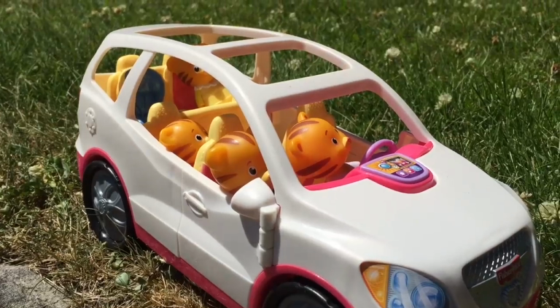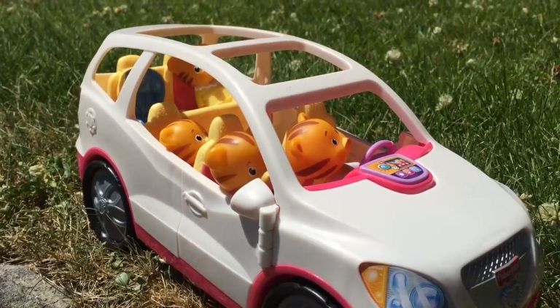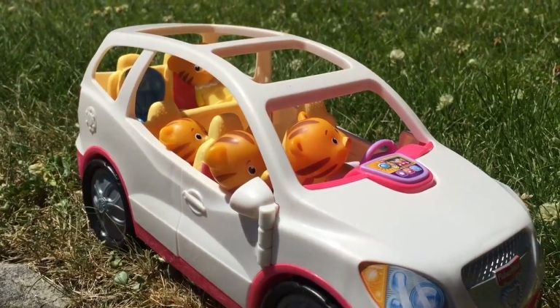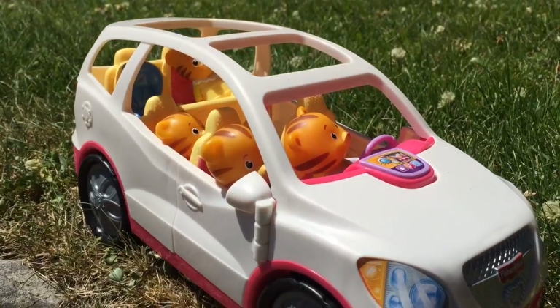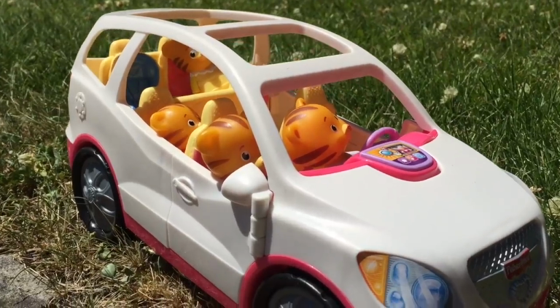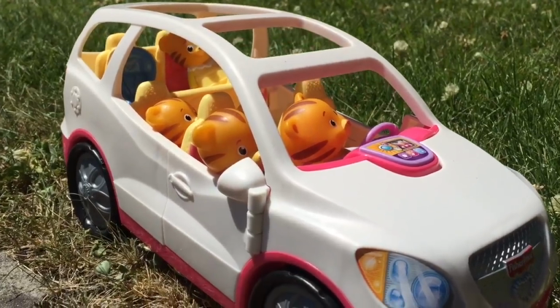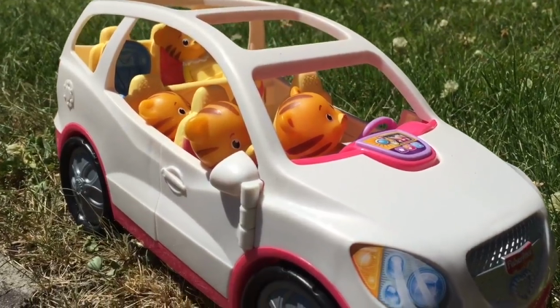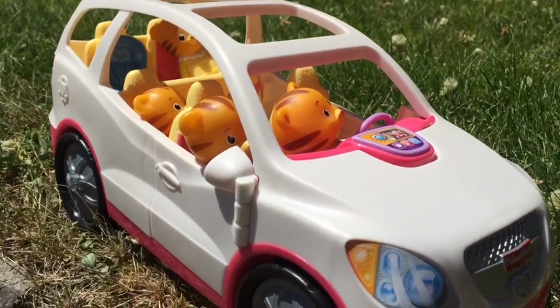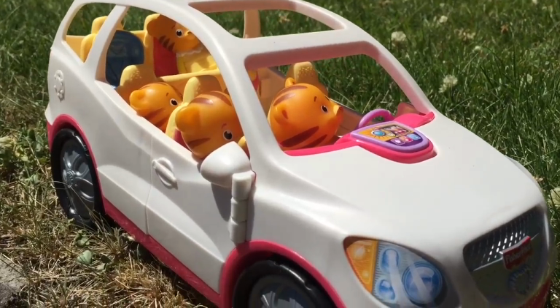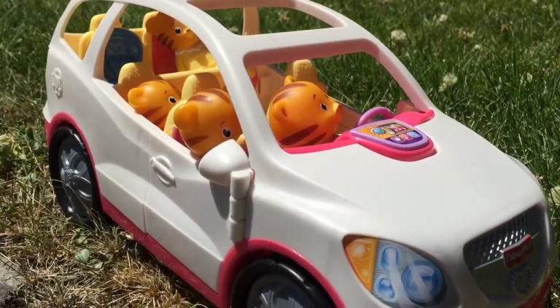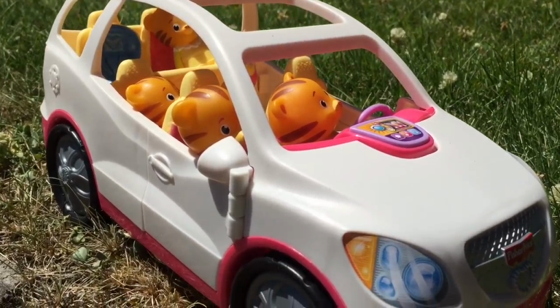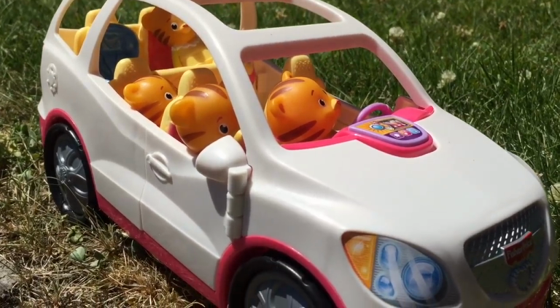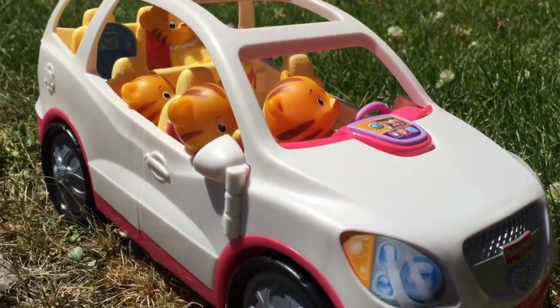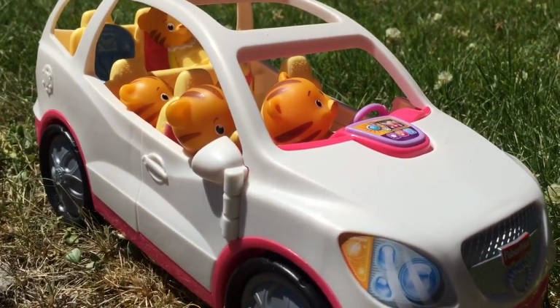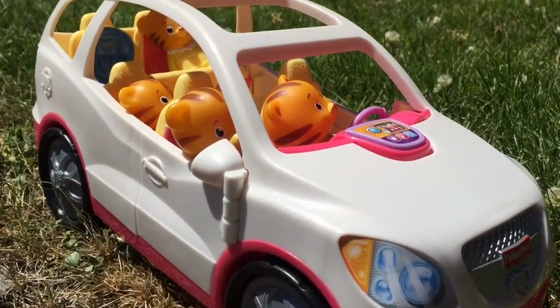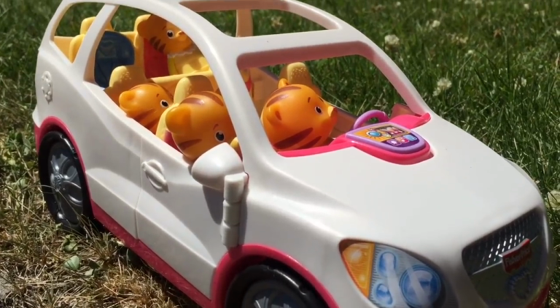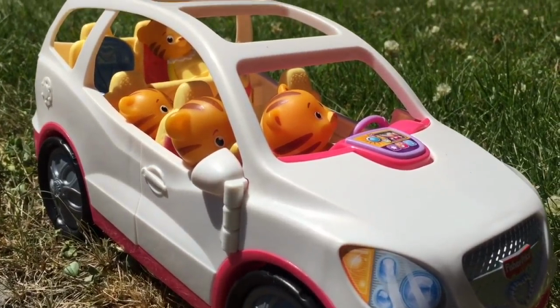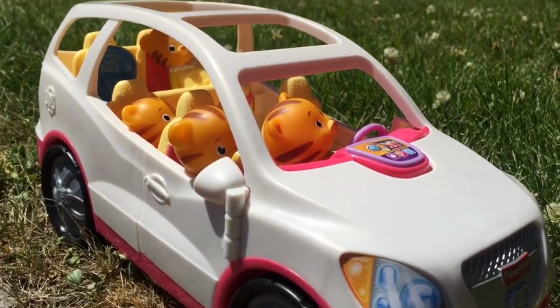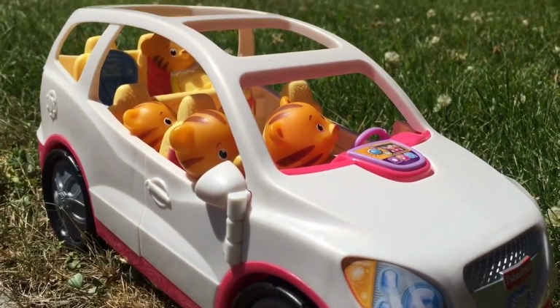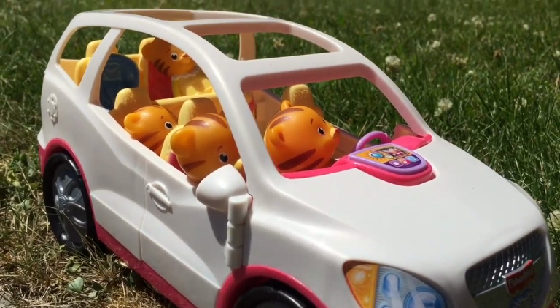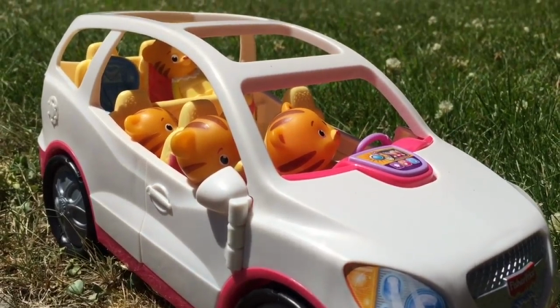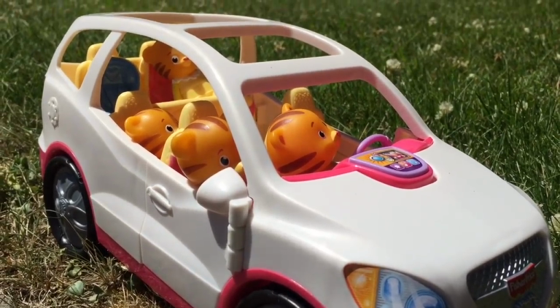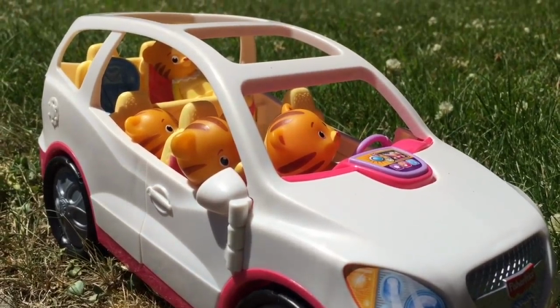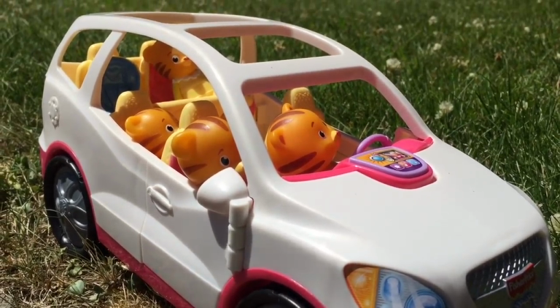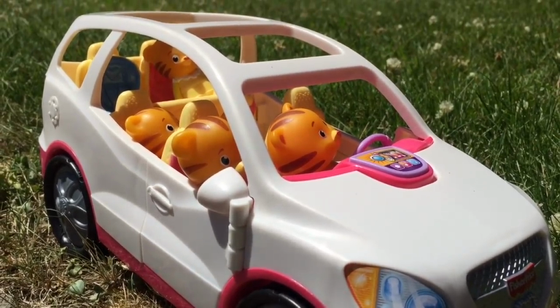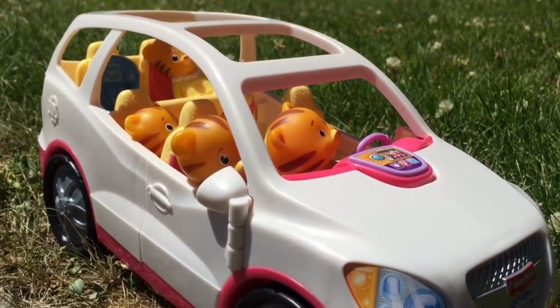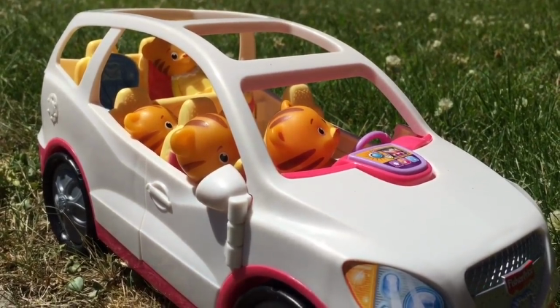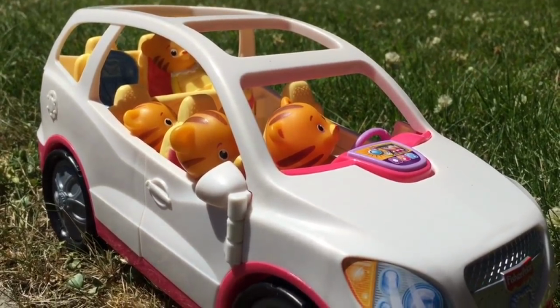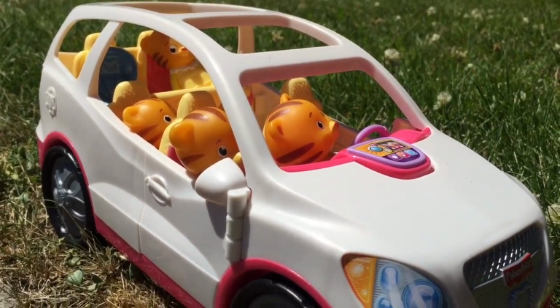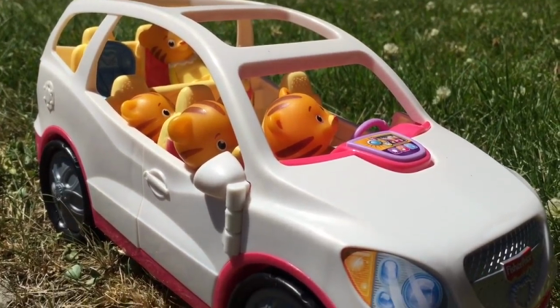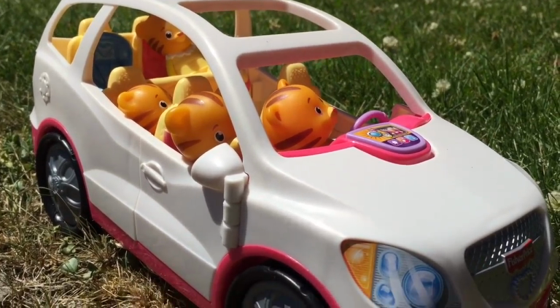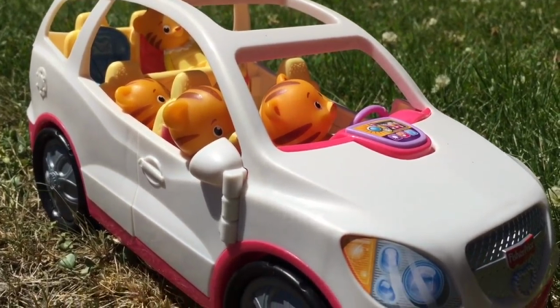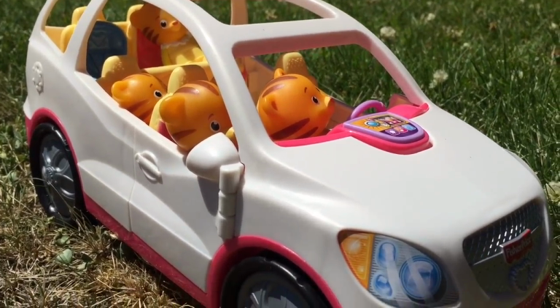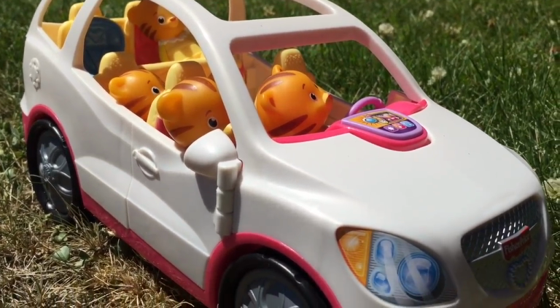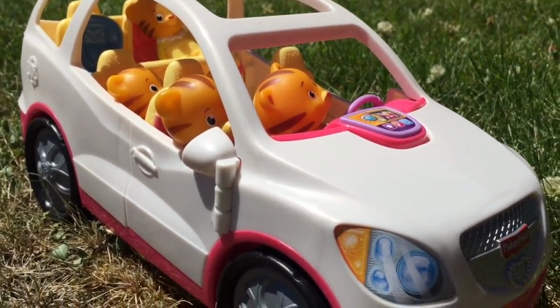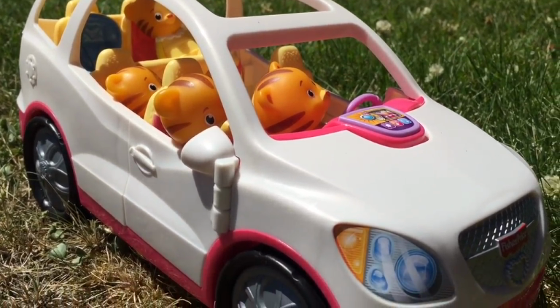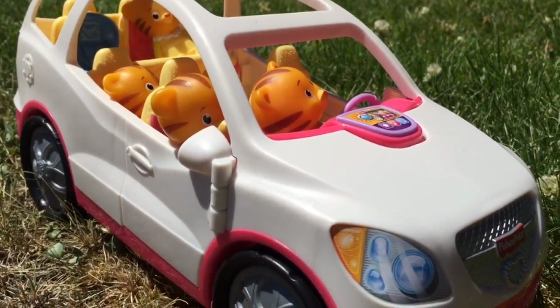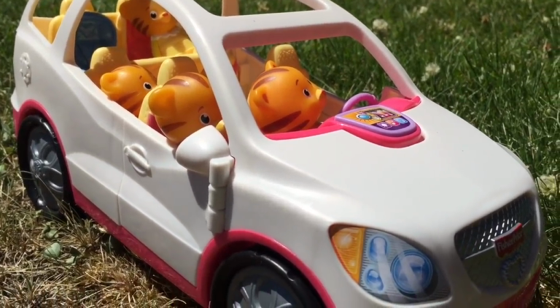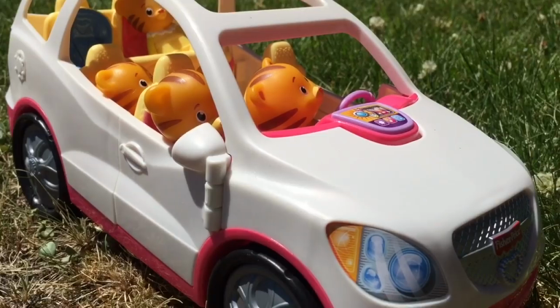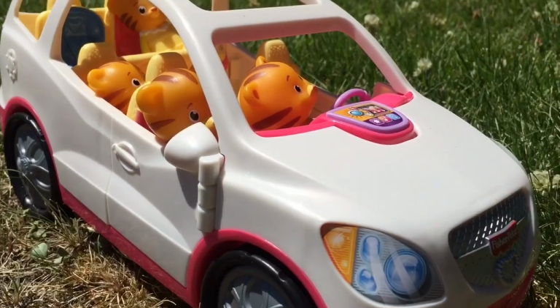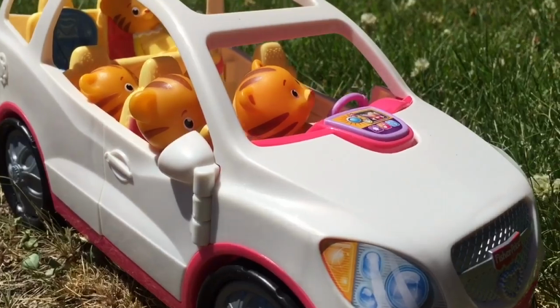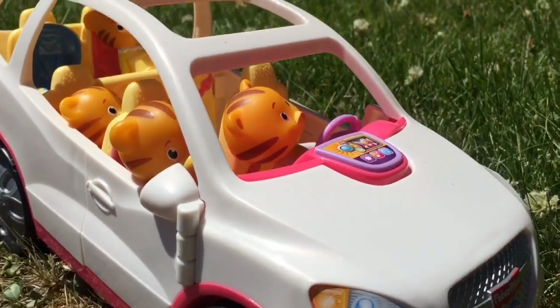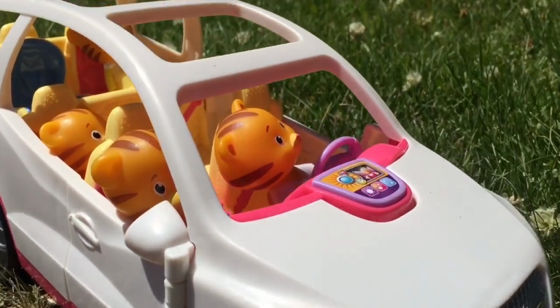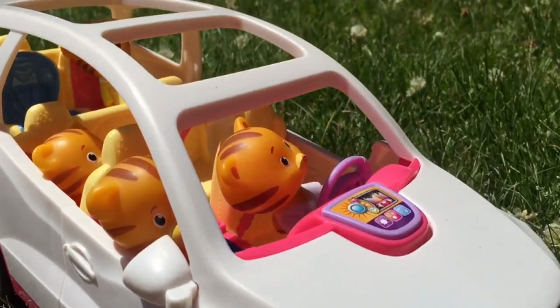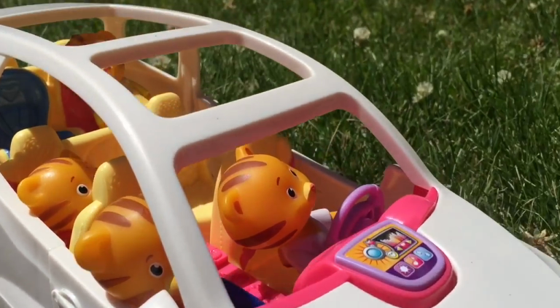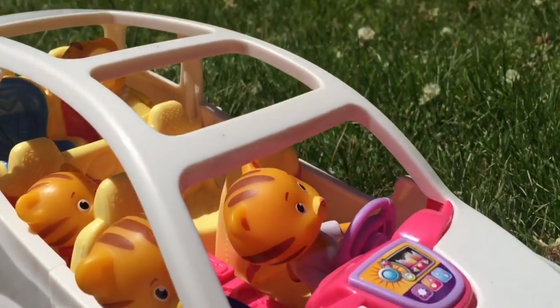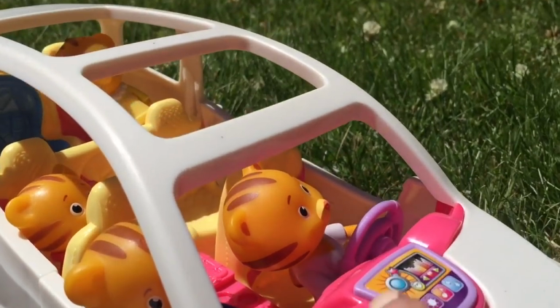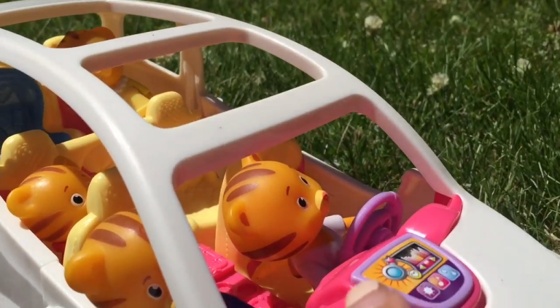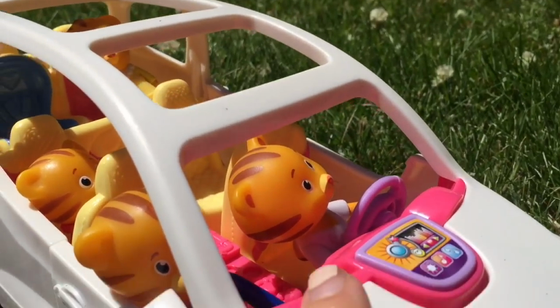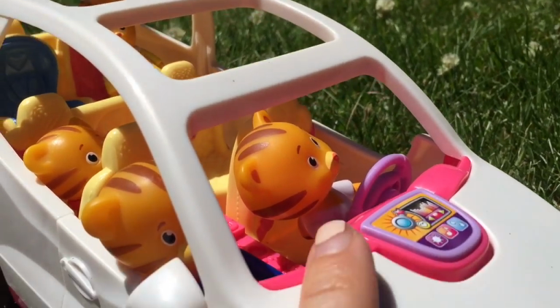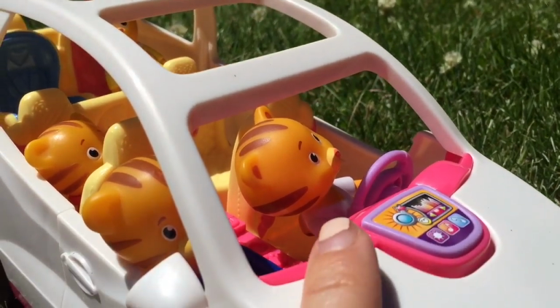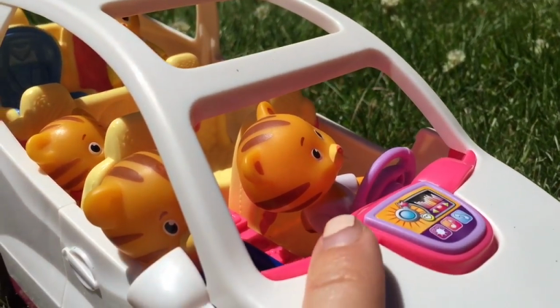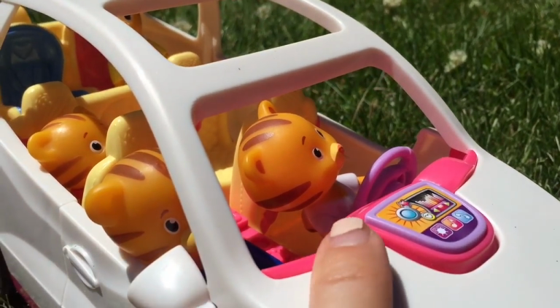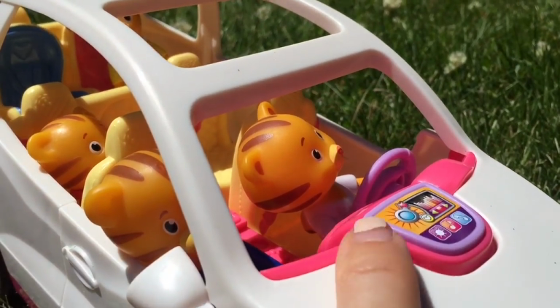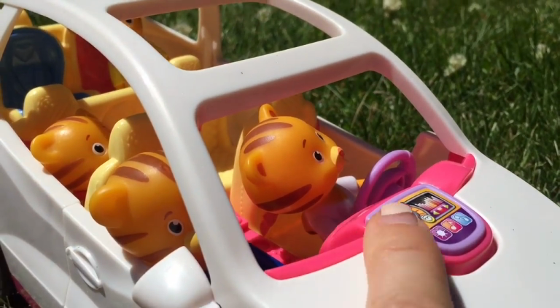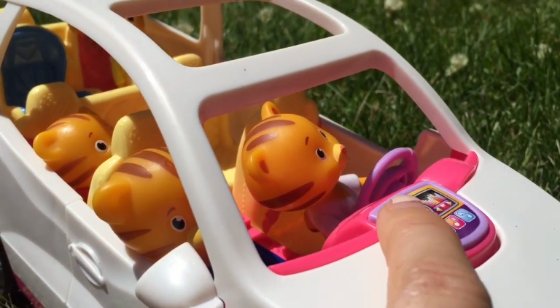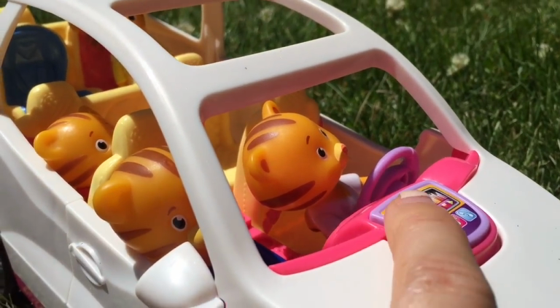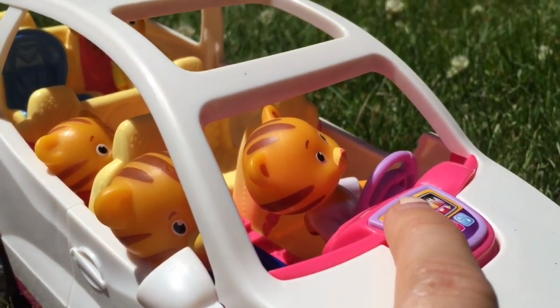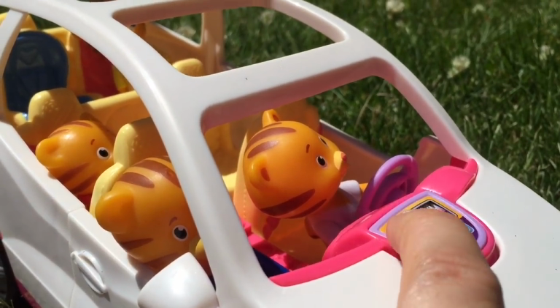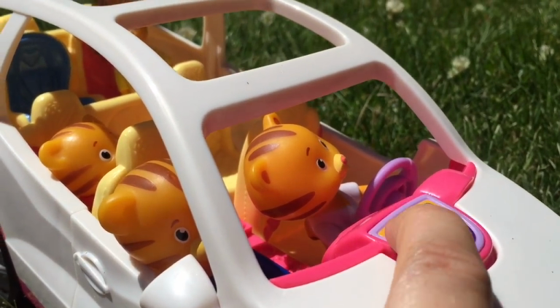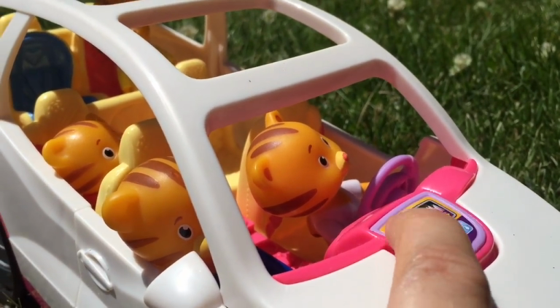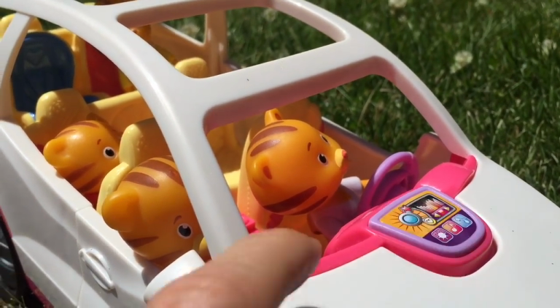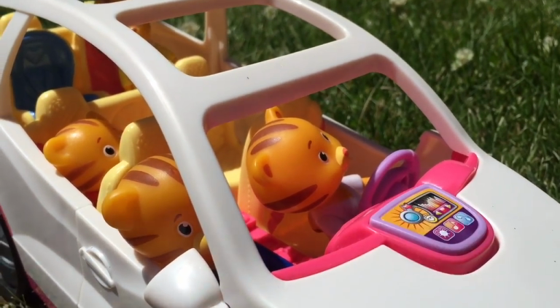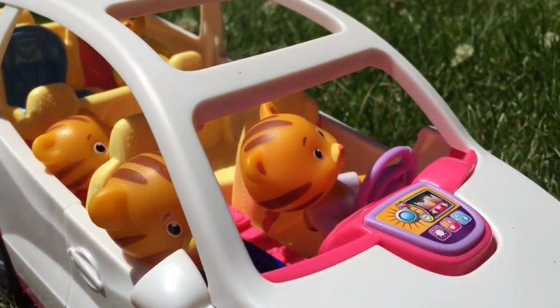Hello and welcome to Tiny Treasures. Today Daniel Tiger and his family are headed off to the beach. Let's go have some fun!